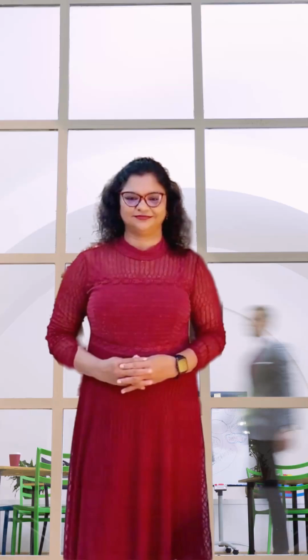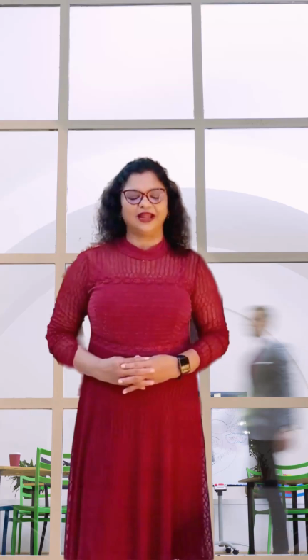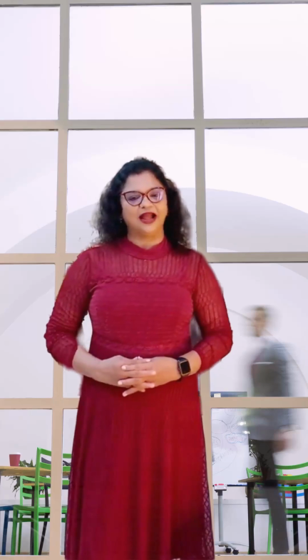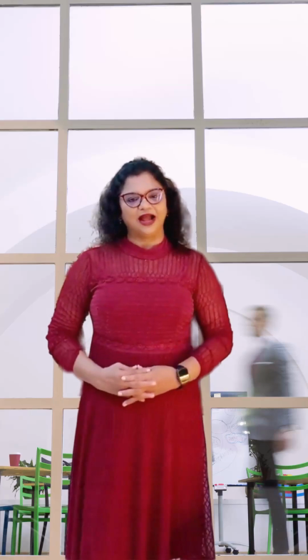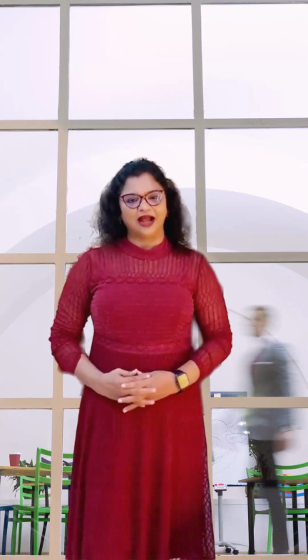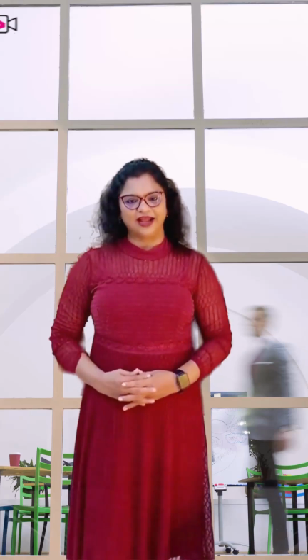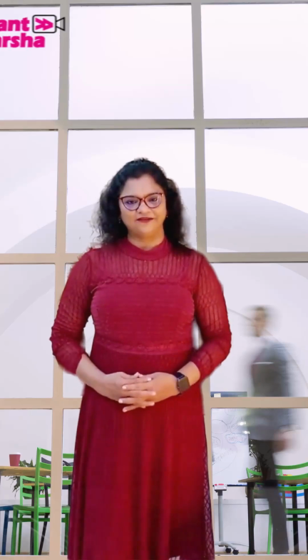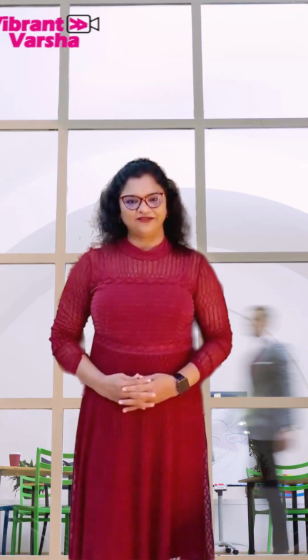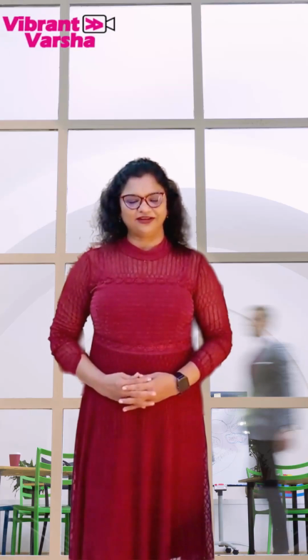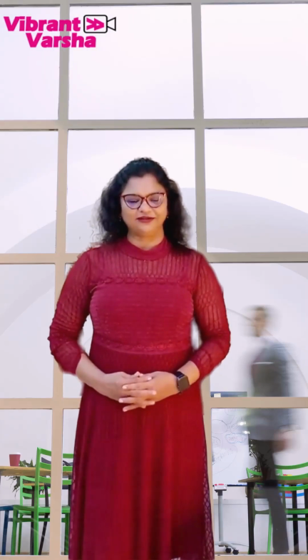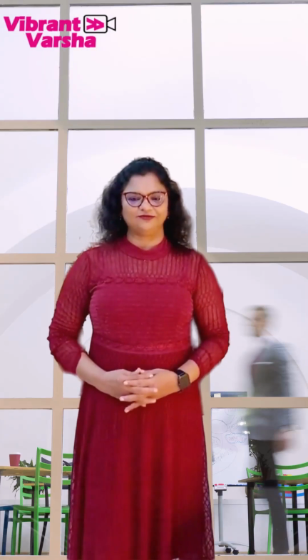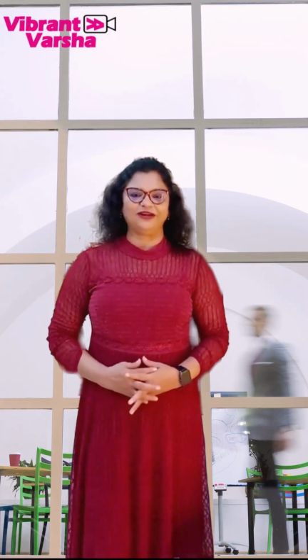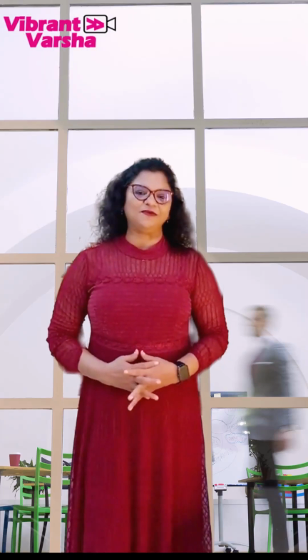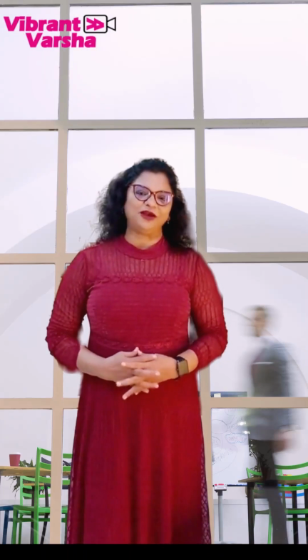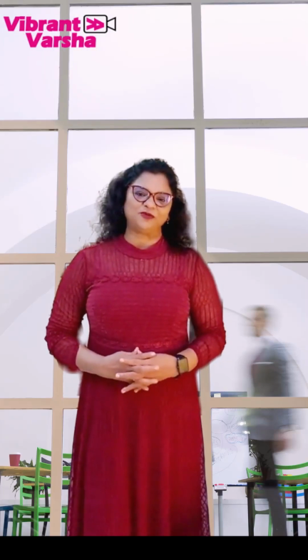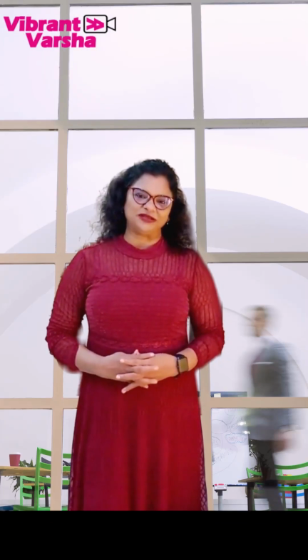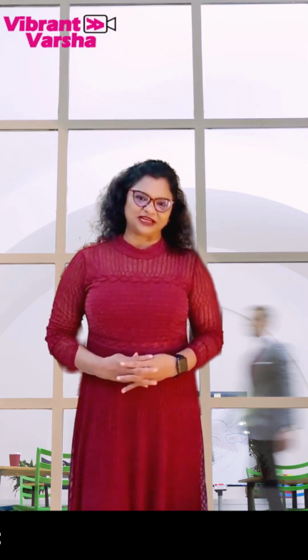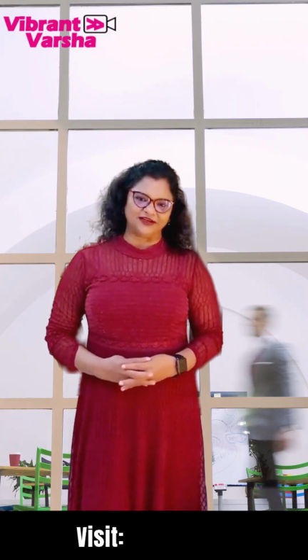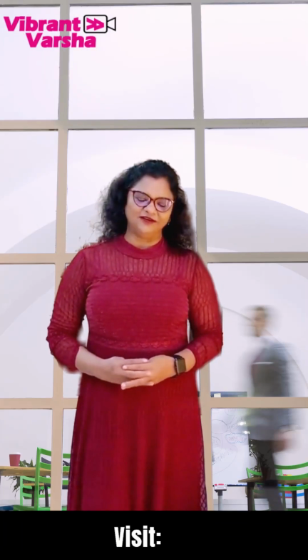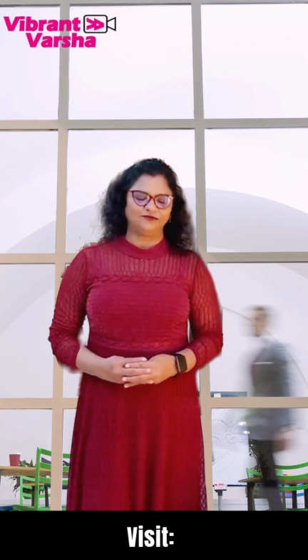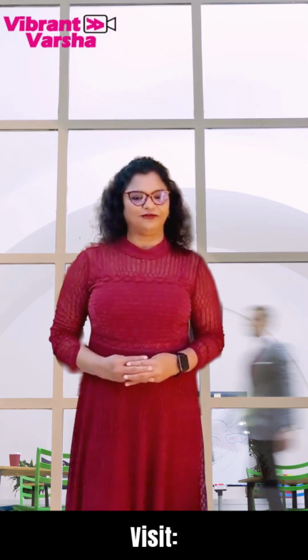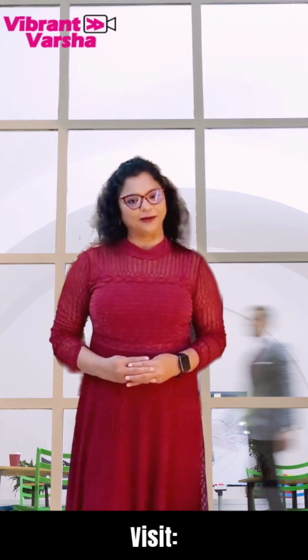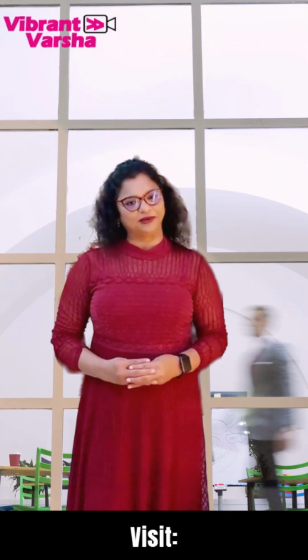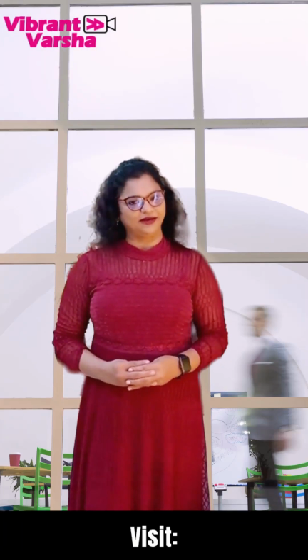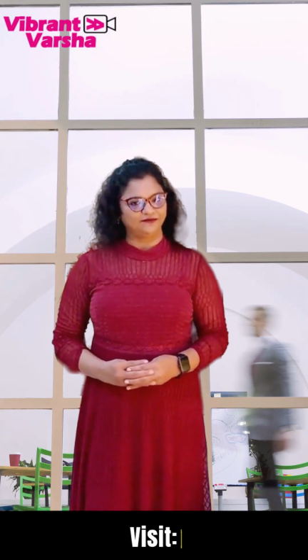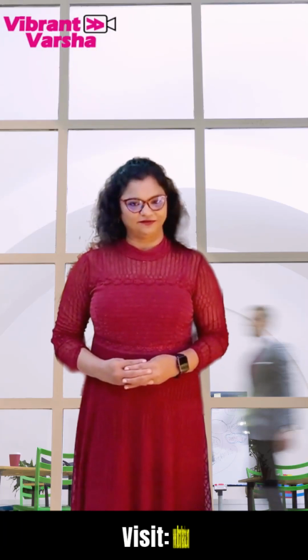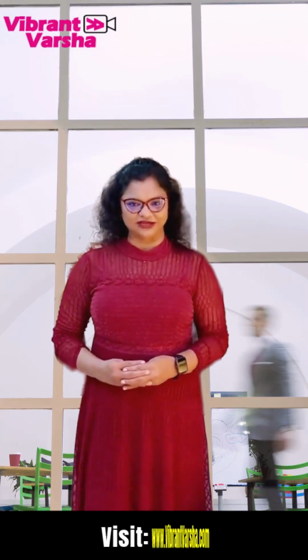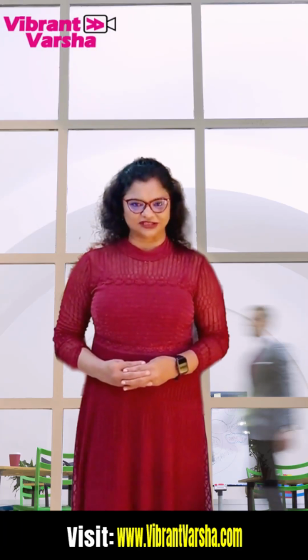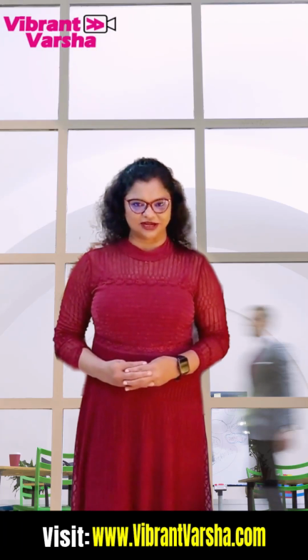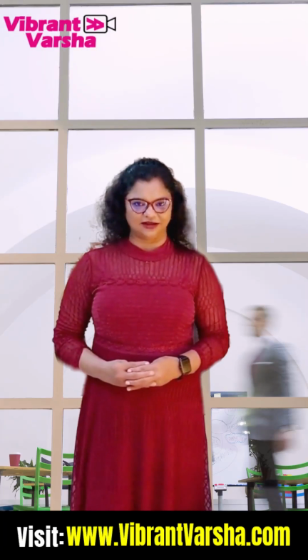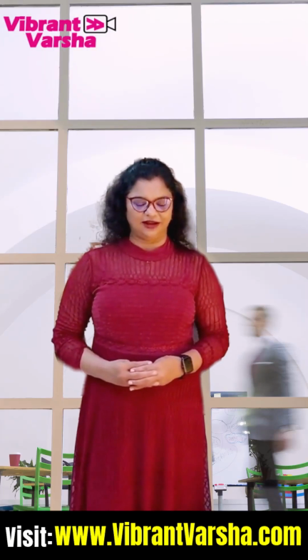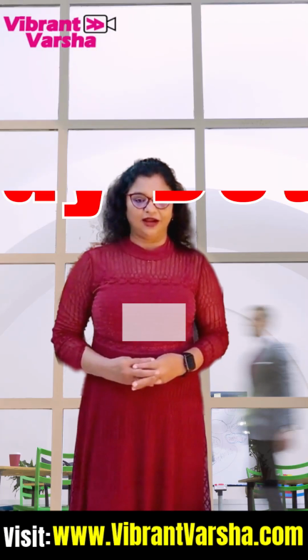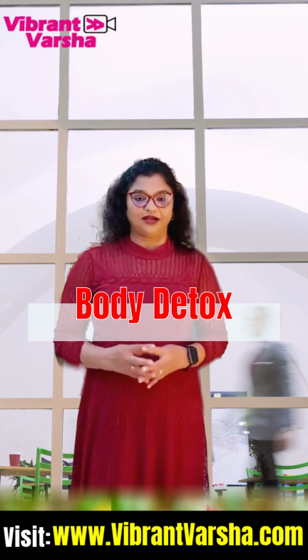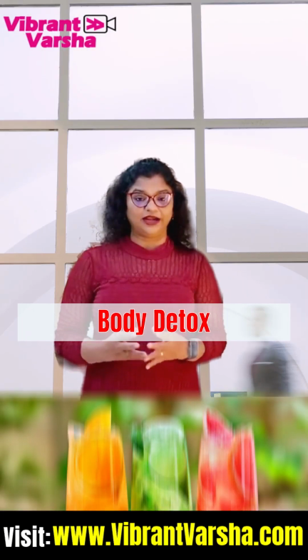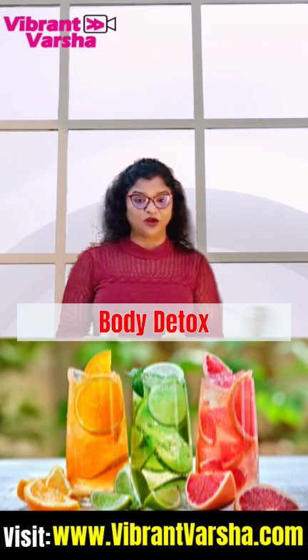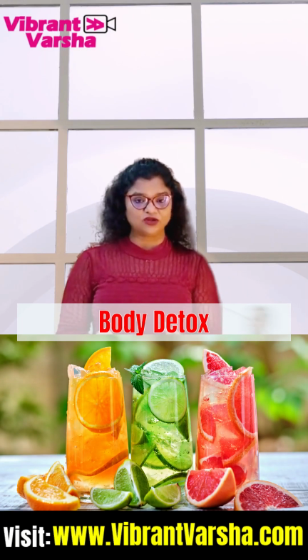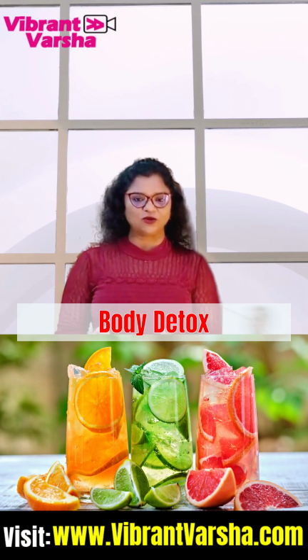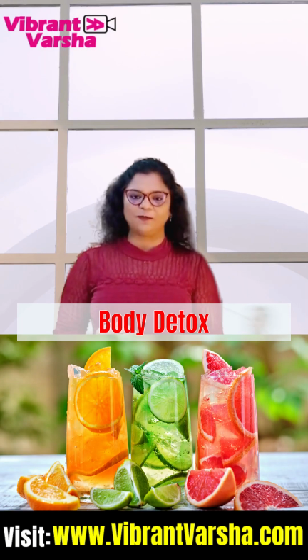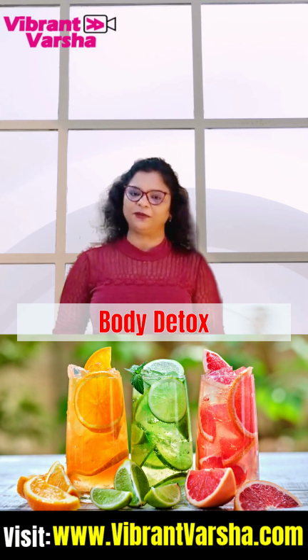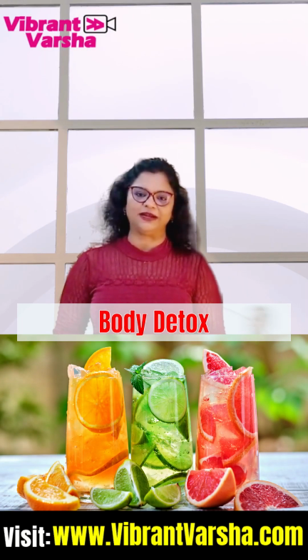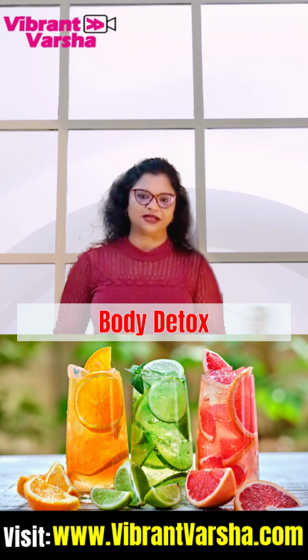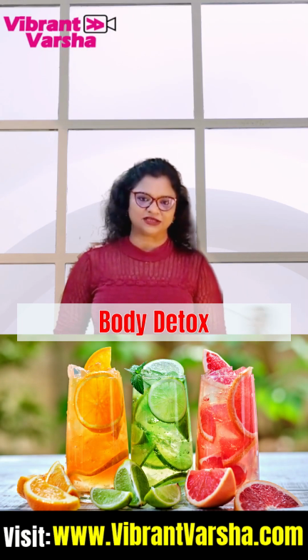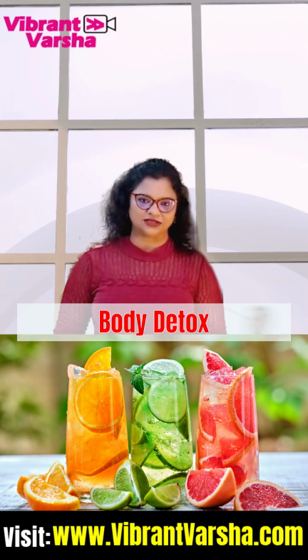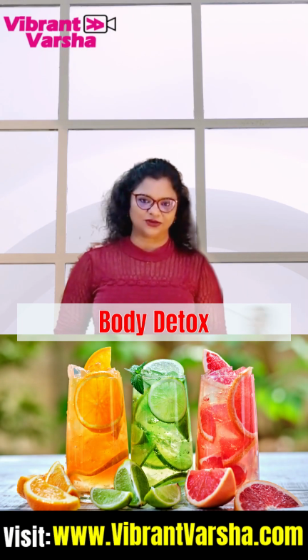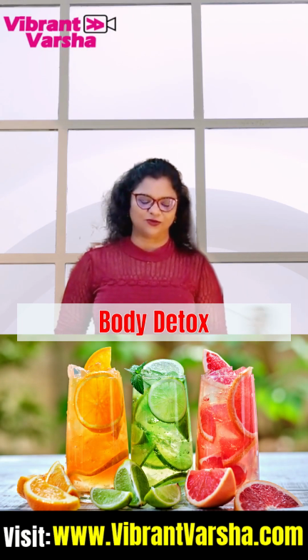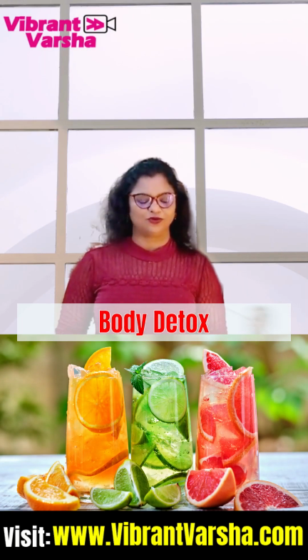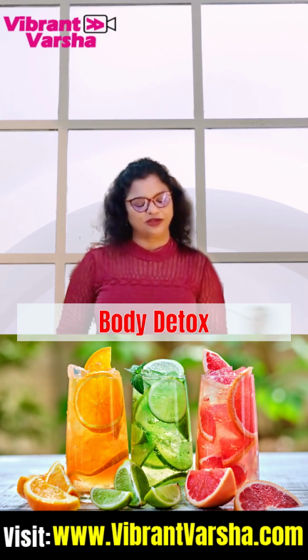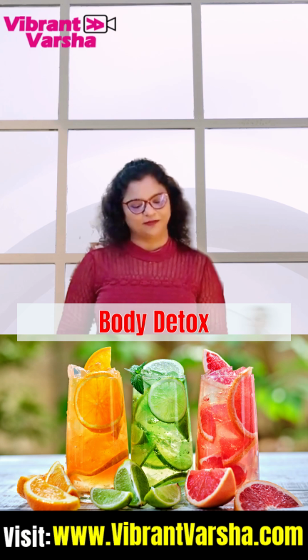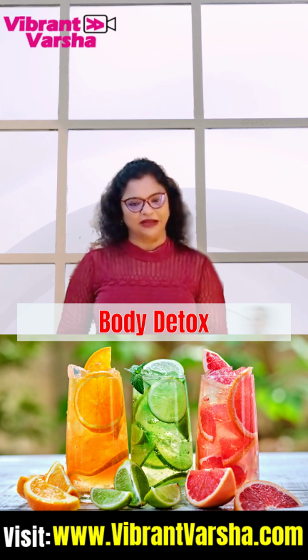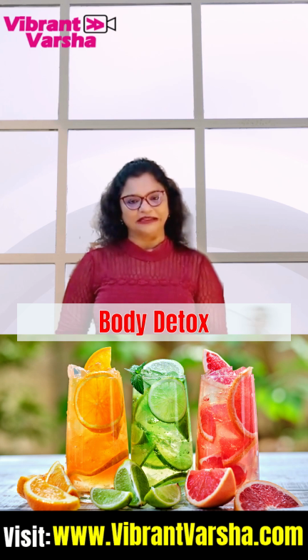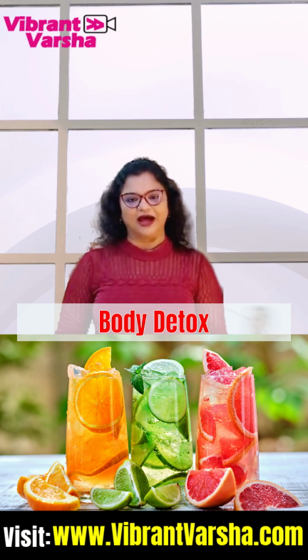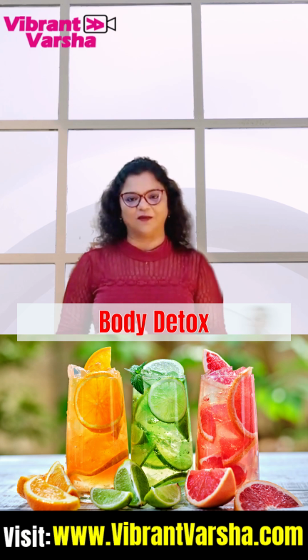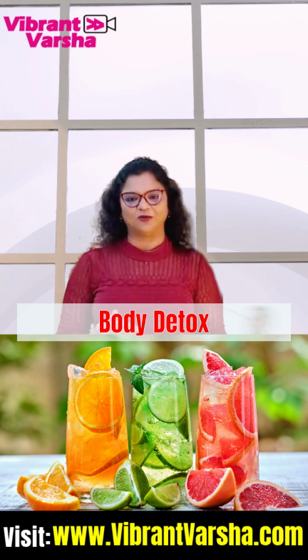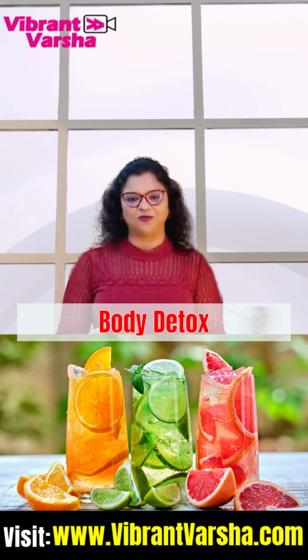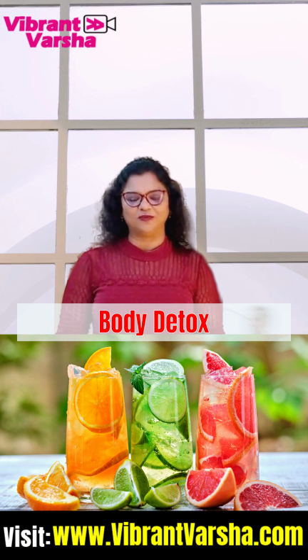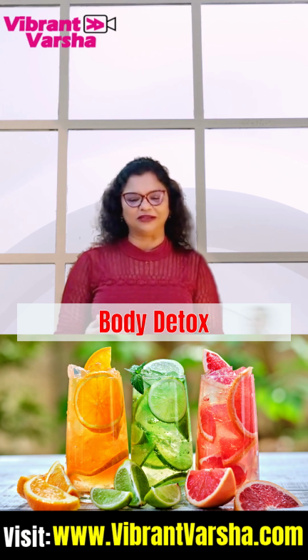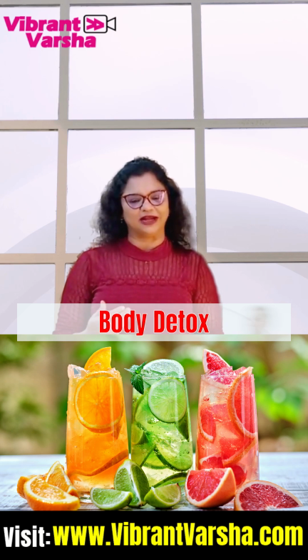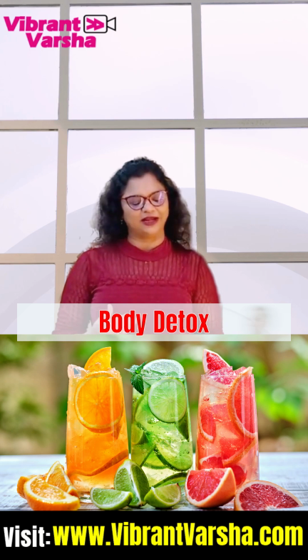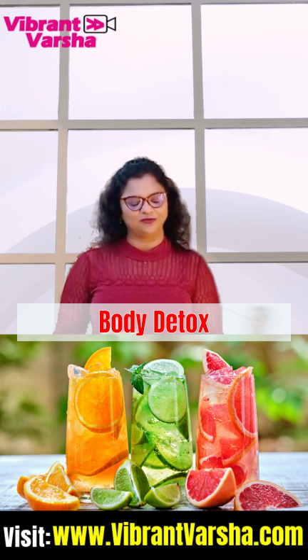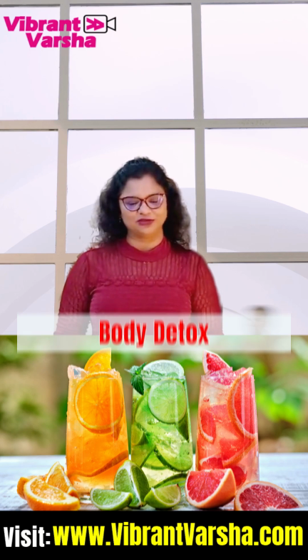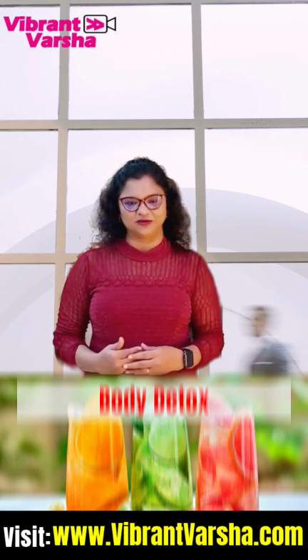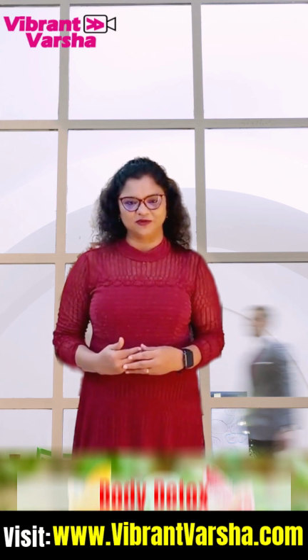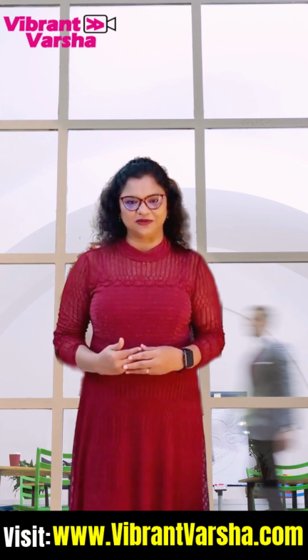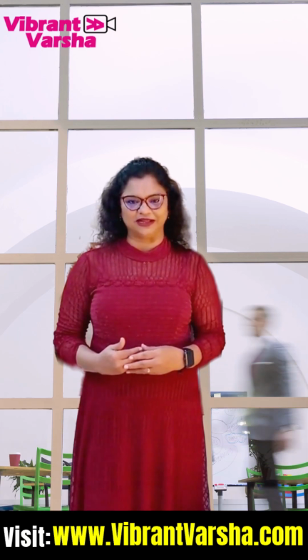Hi everyone, welcome back to my channel, Vibrant Versha. You want to do detox — this is what you also know, I also know.